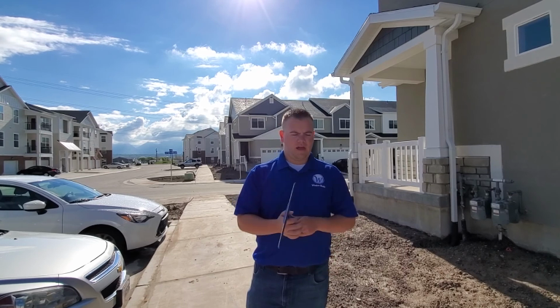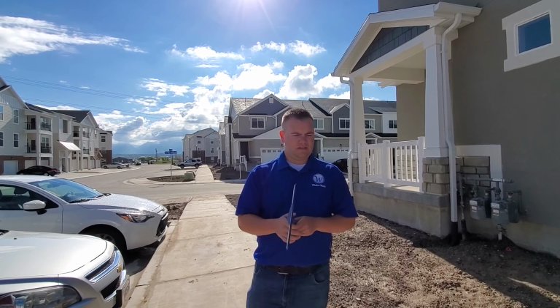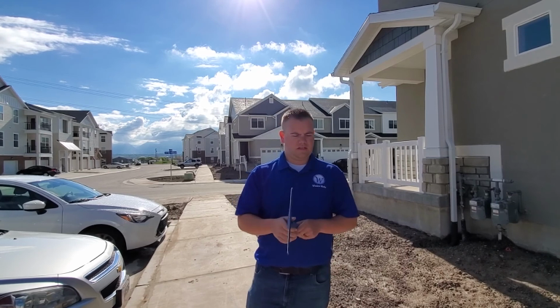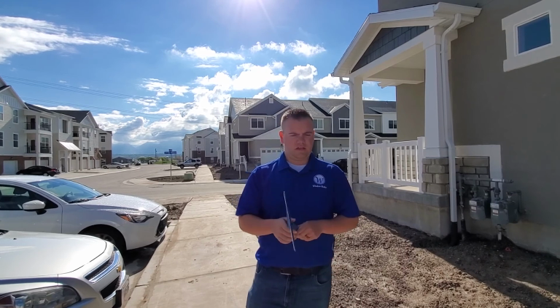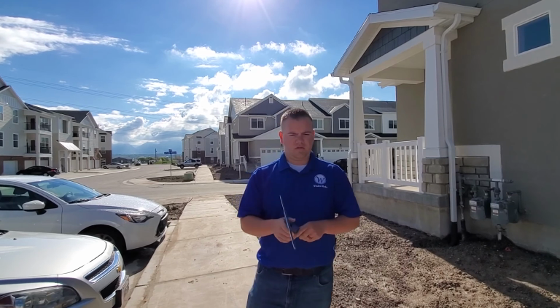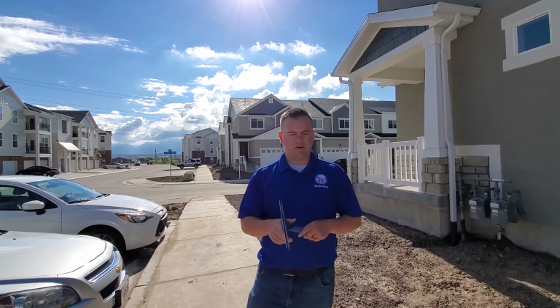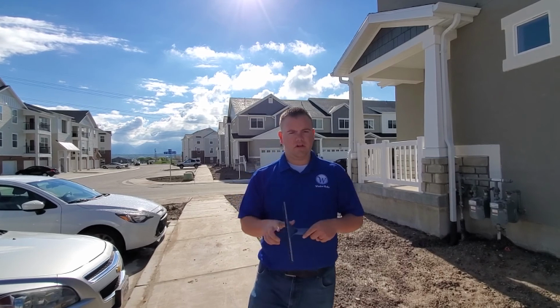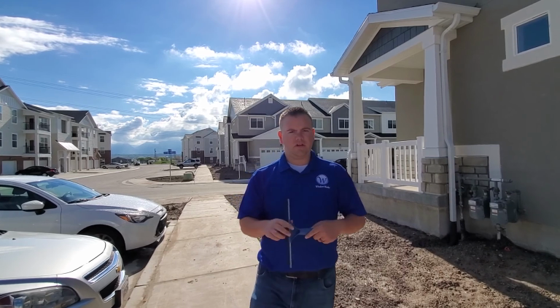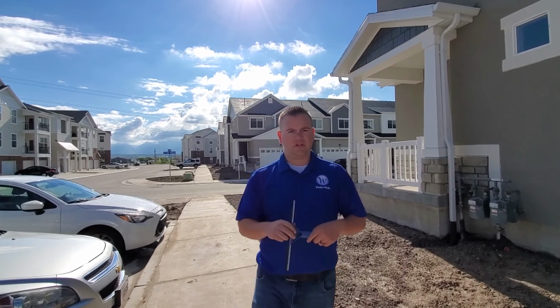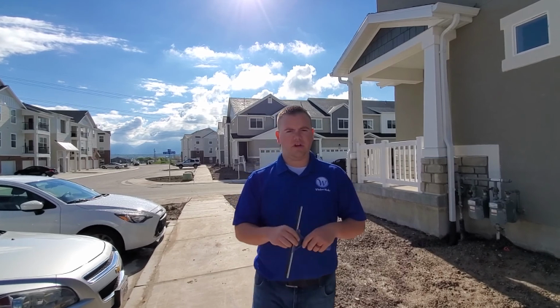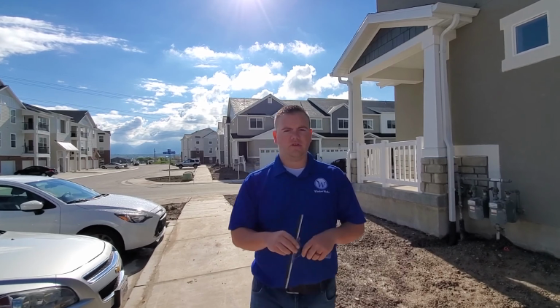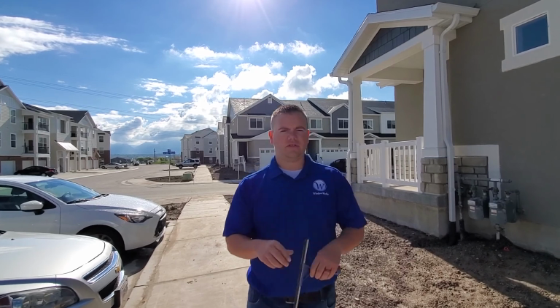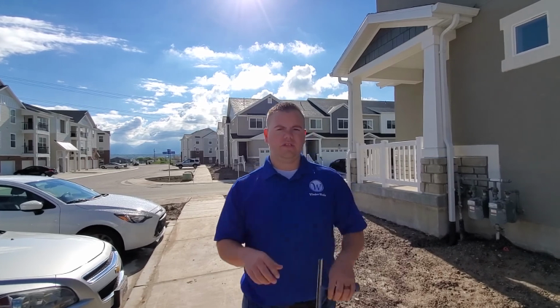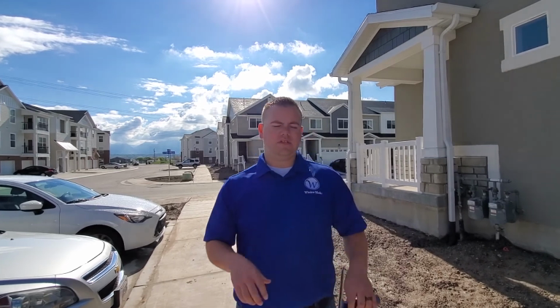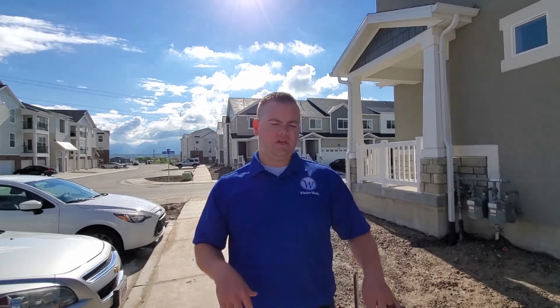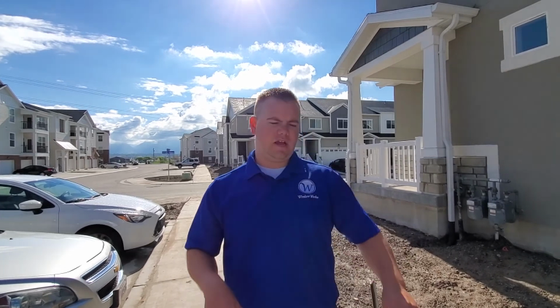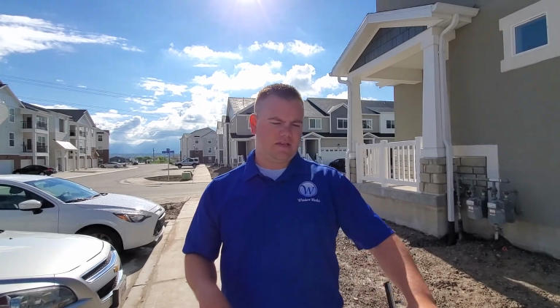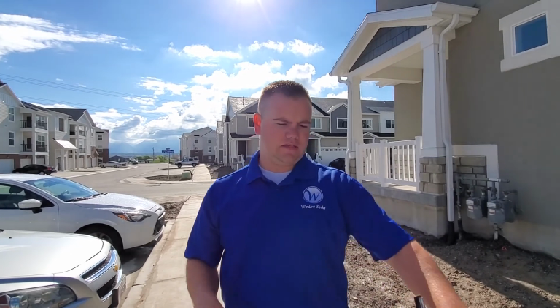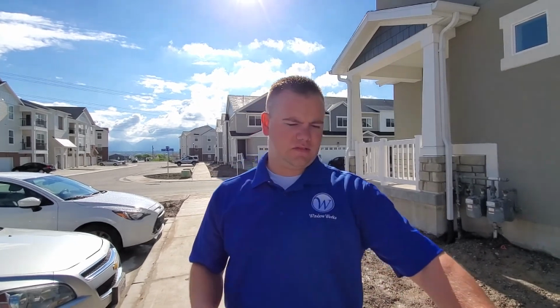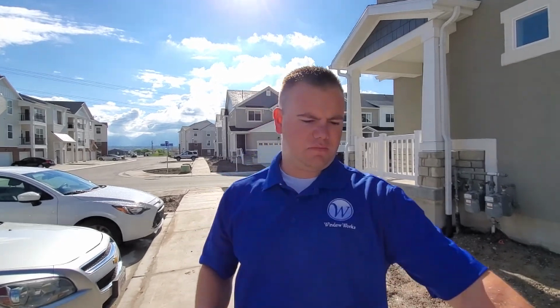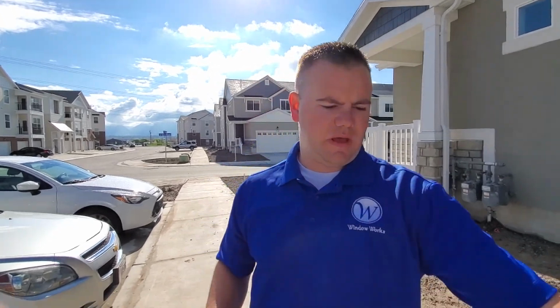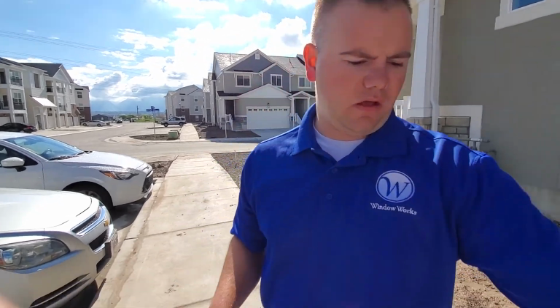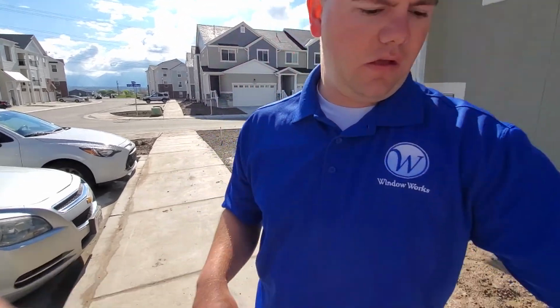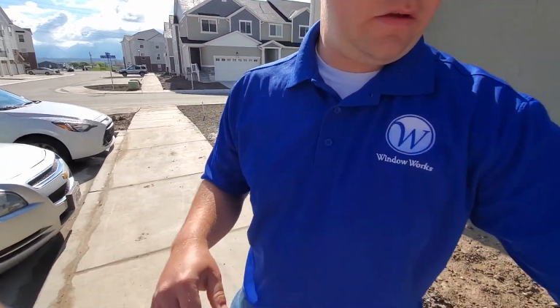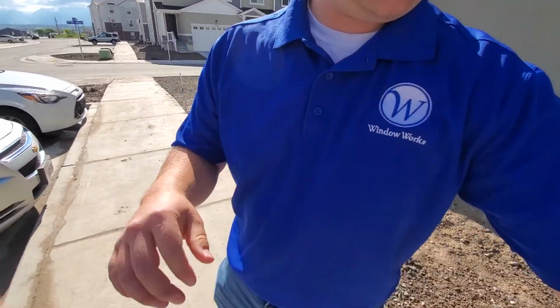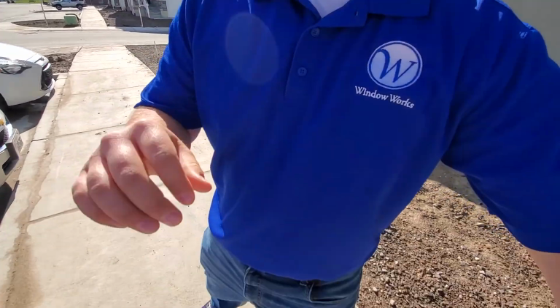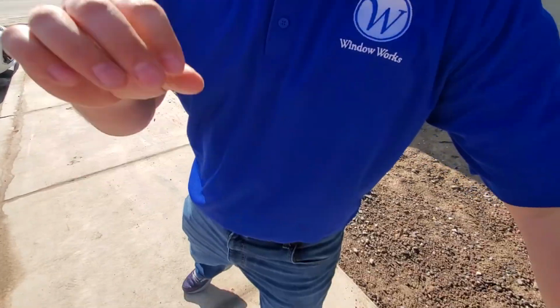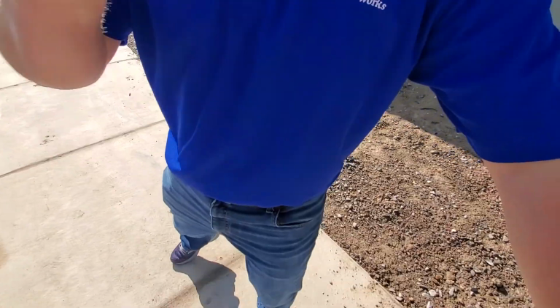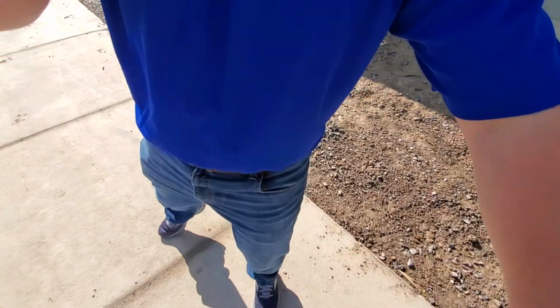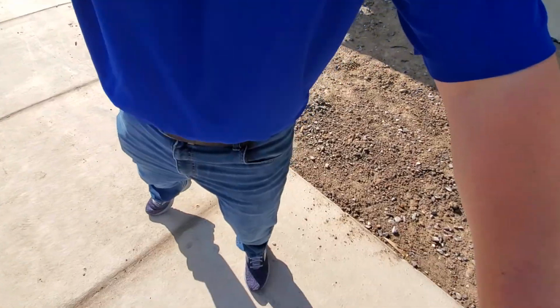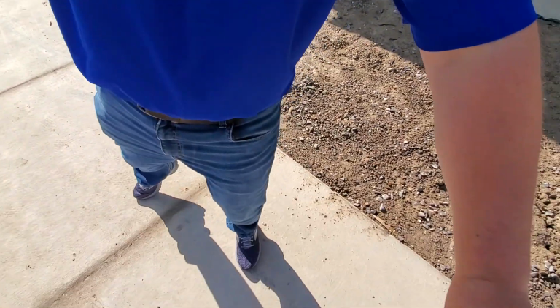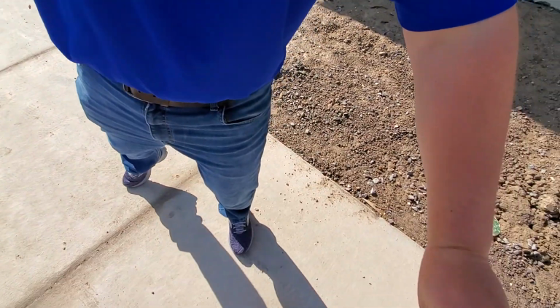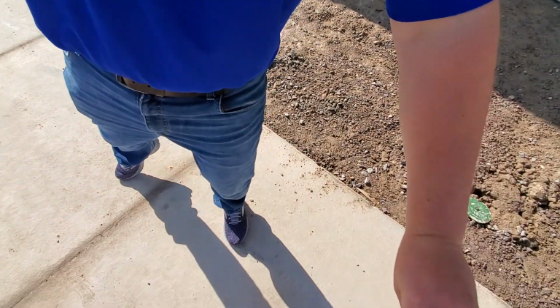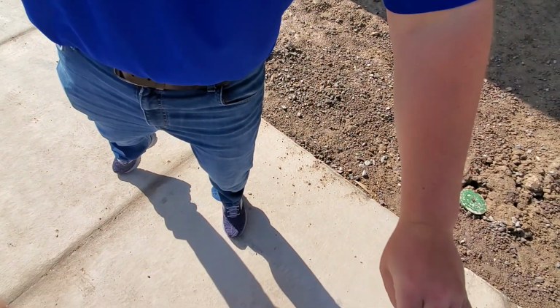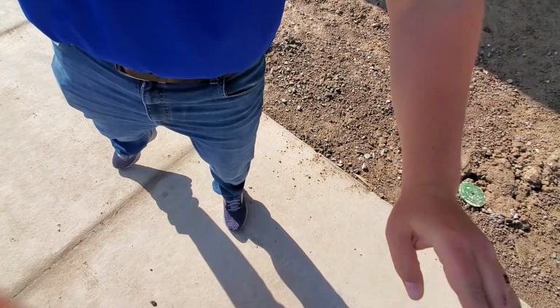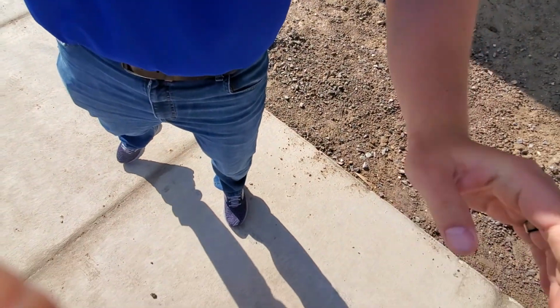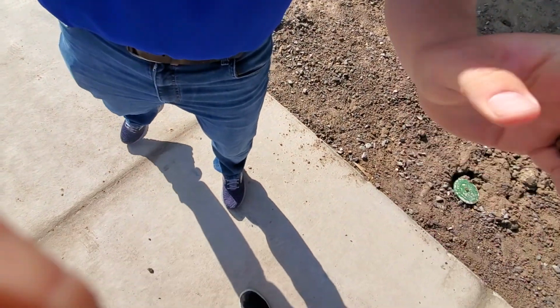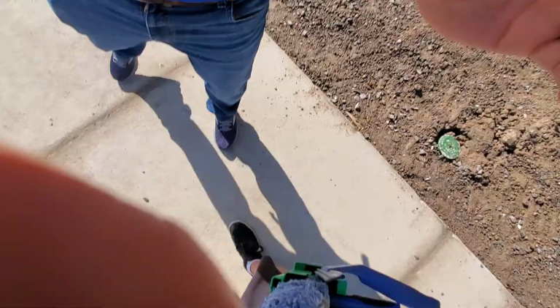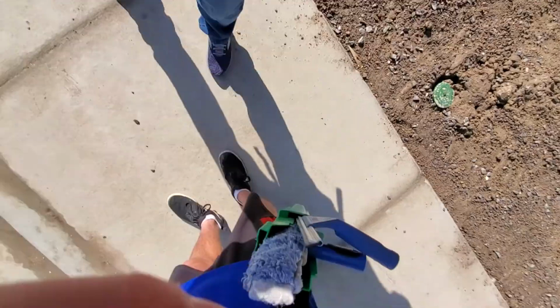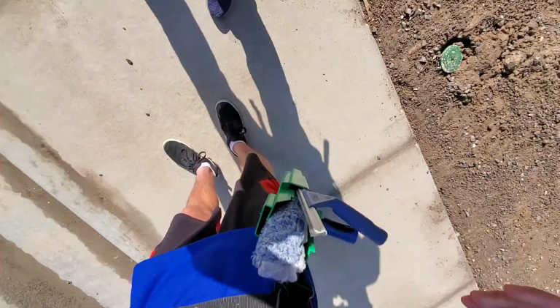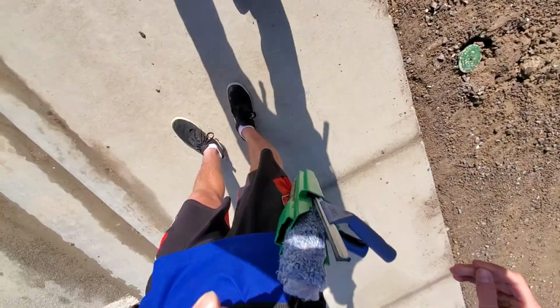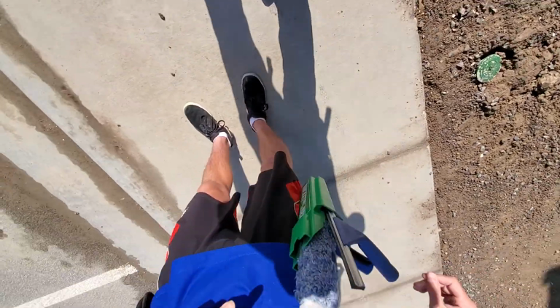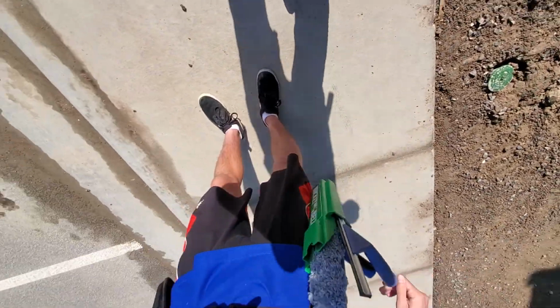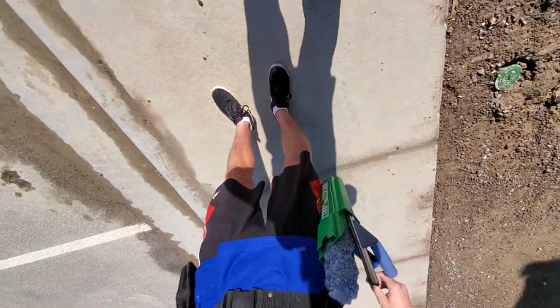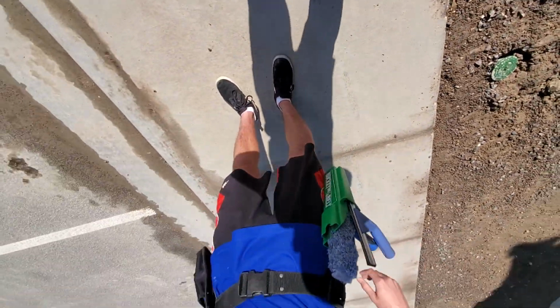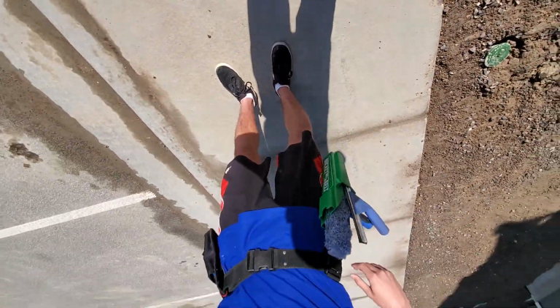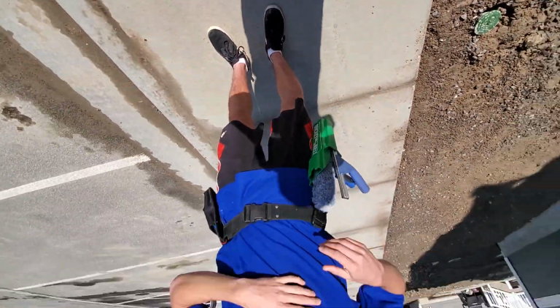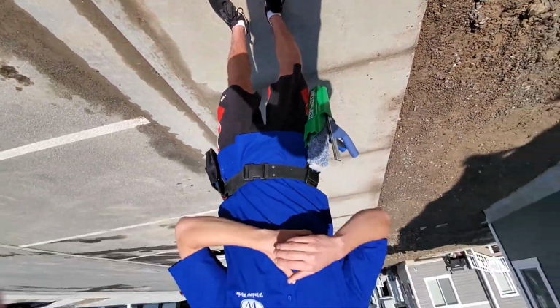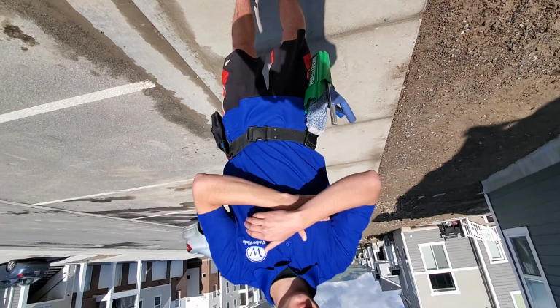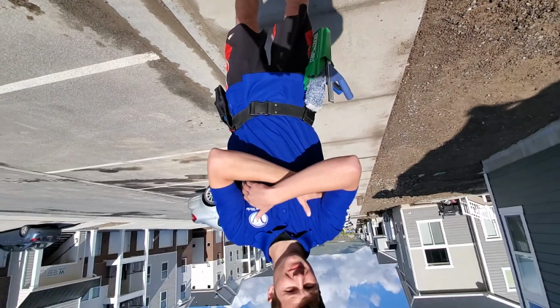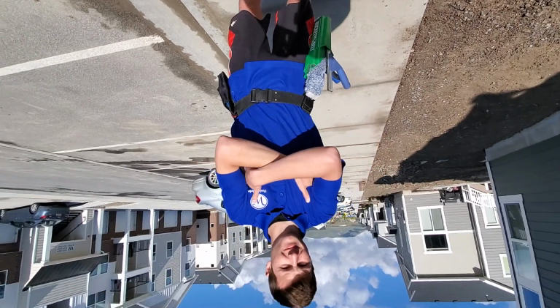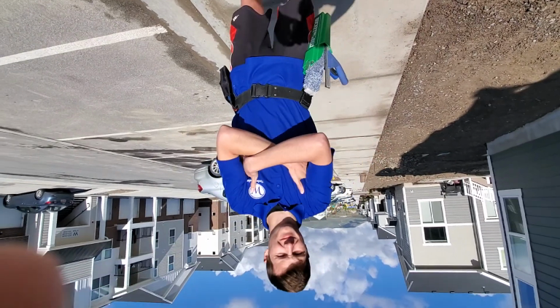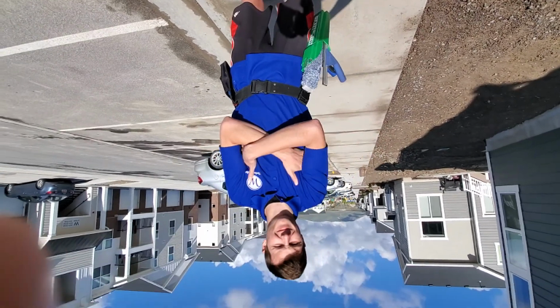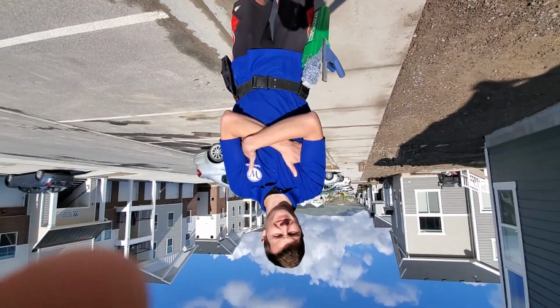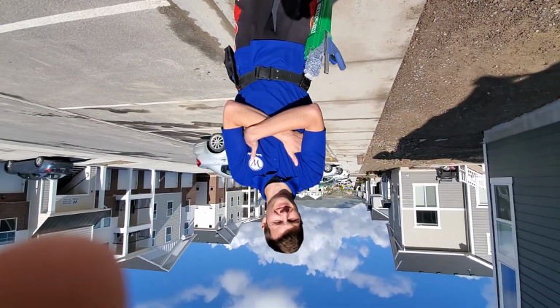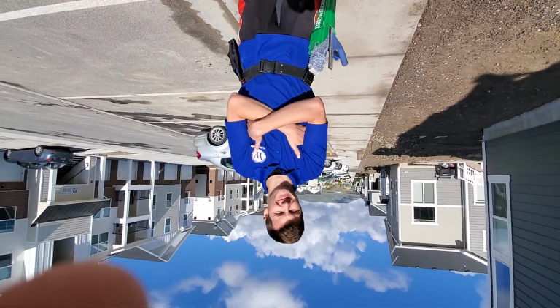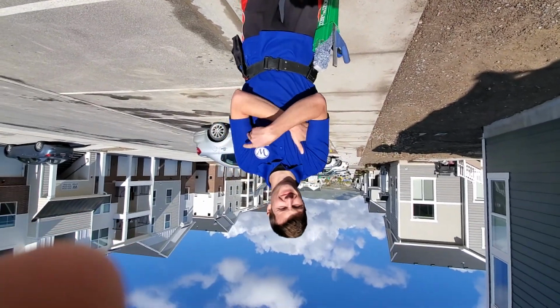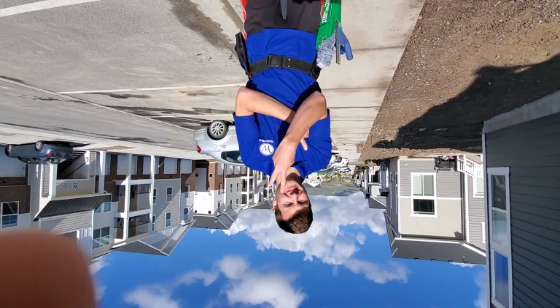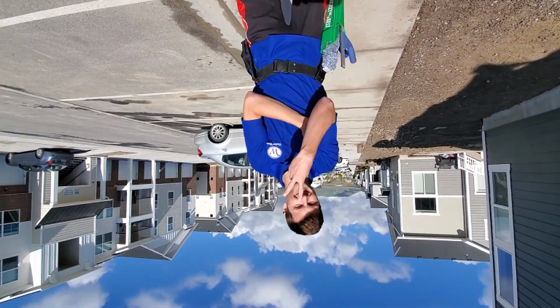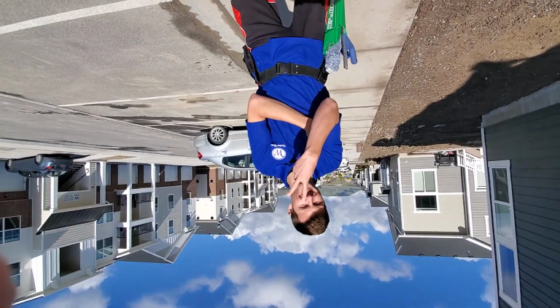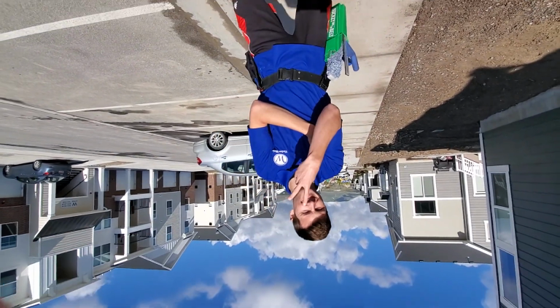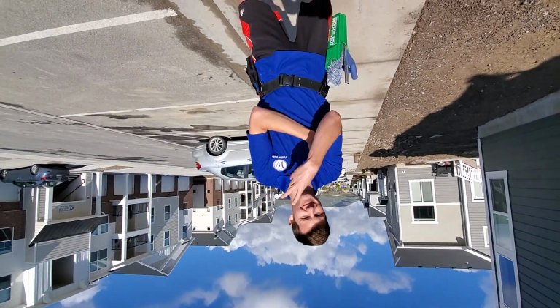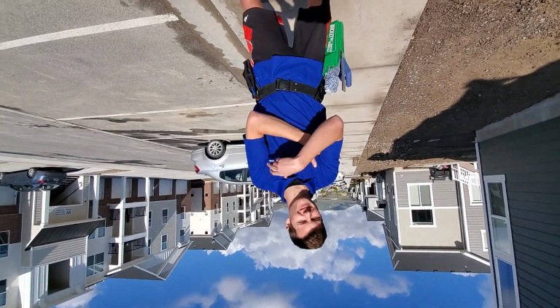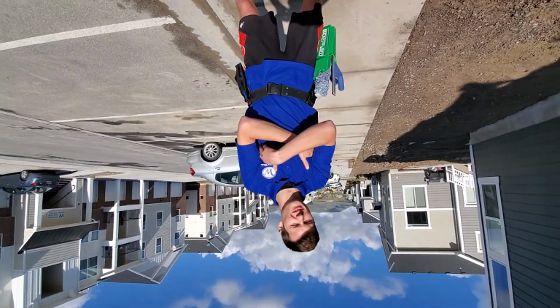Last thing I wanted to show is just your belt. This is Dexter. Say hi, Dexter.